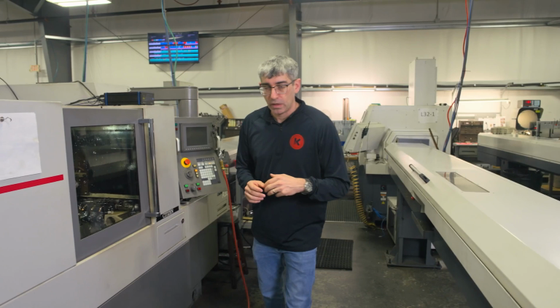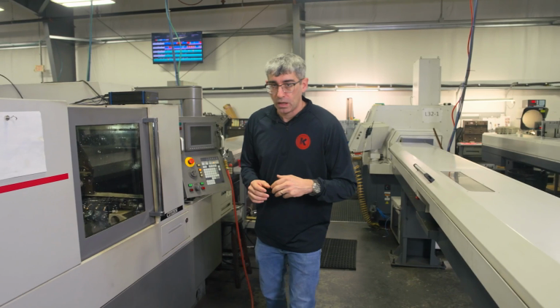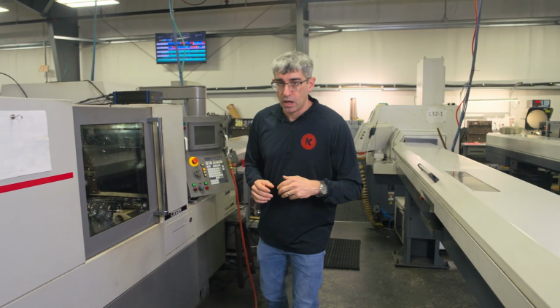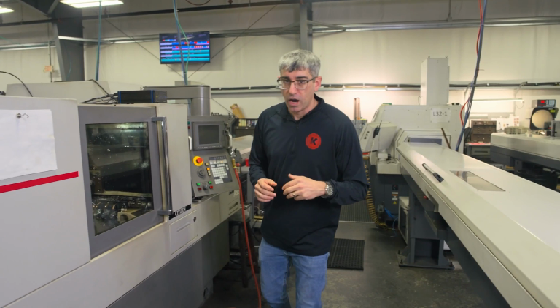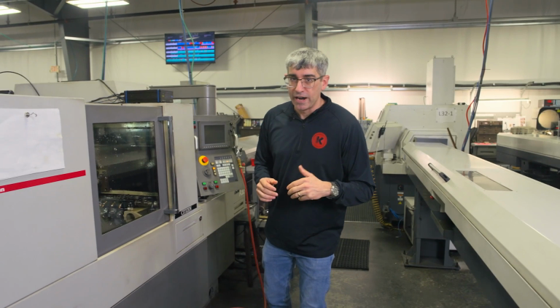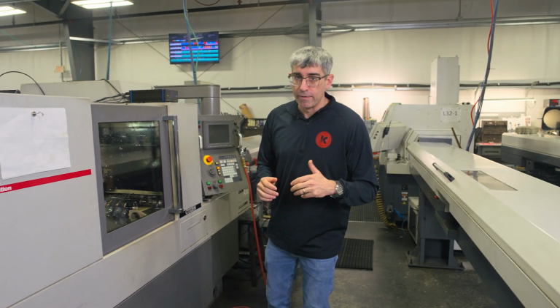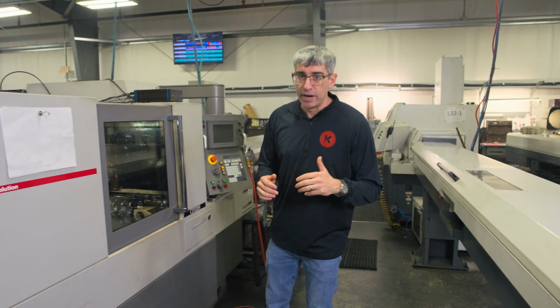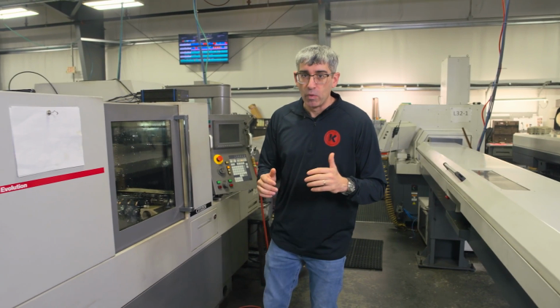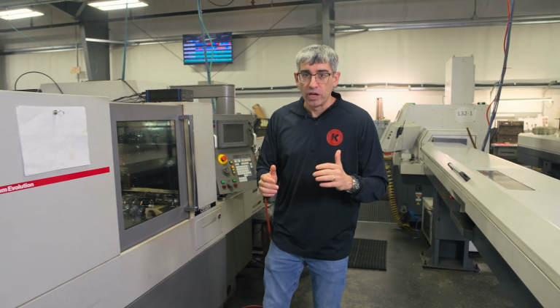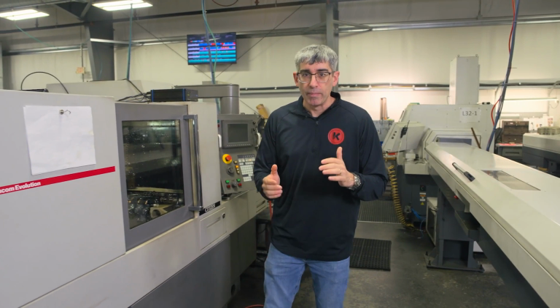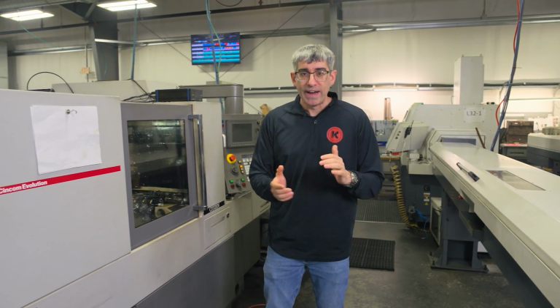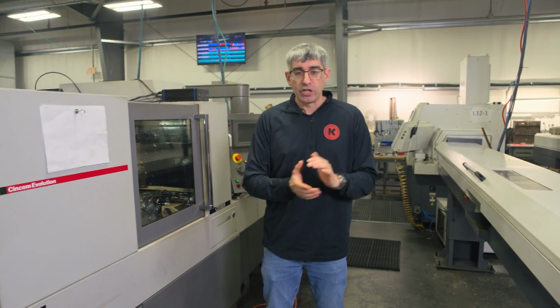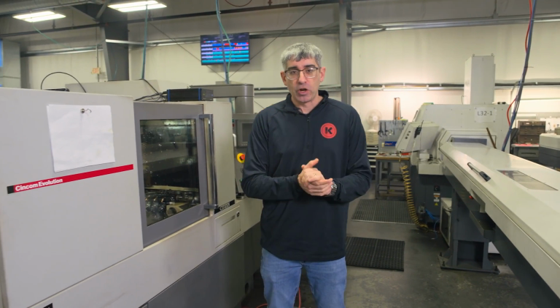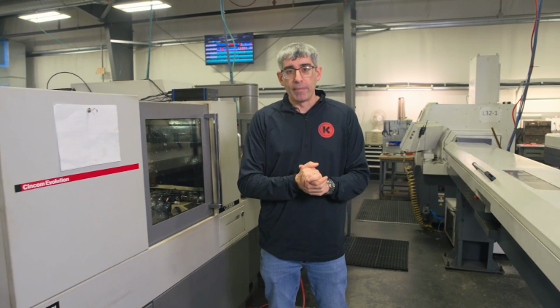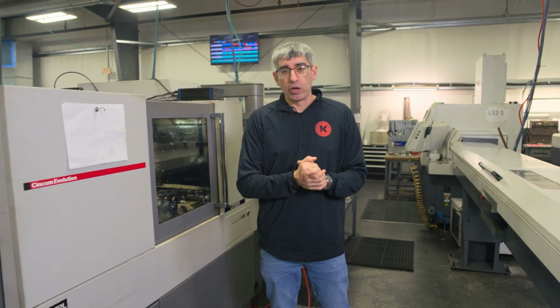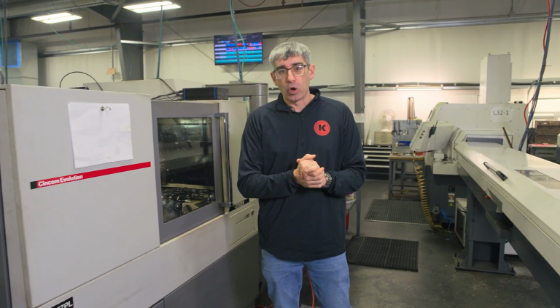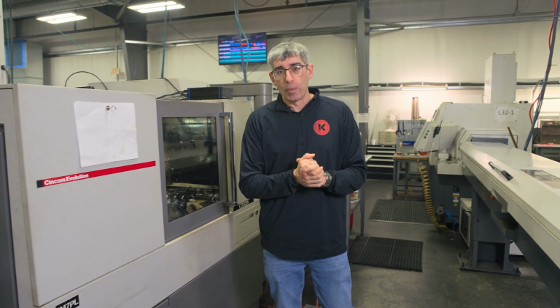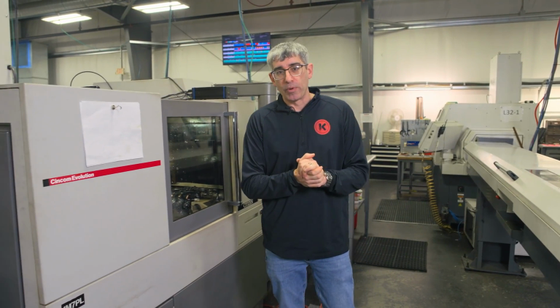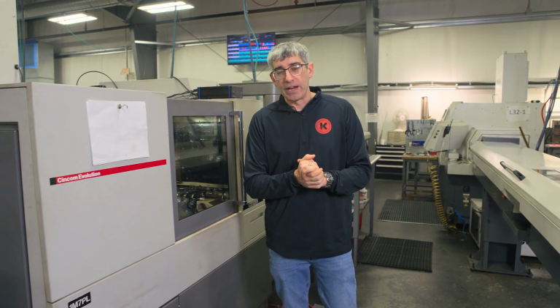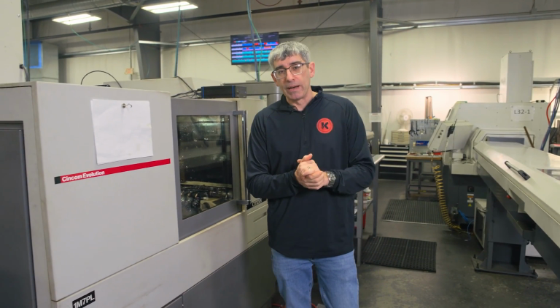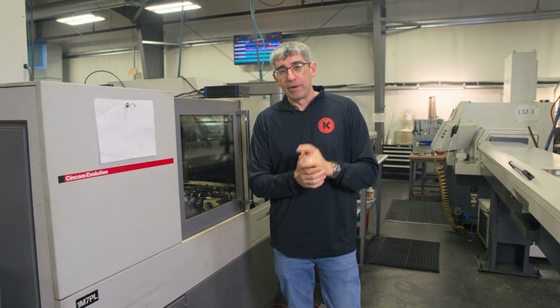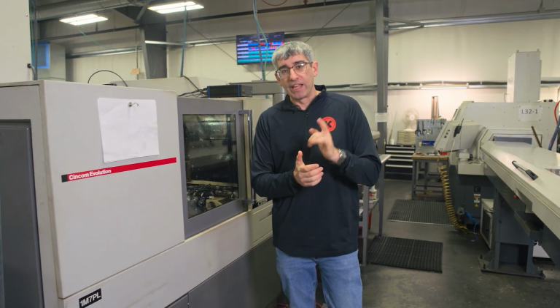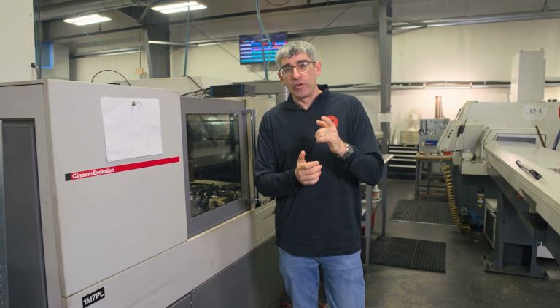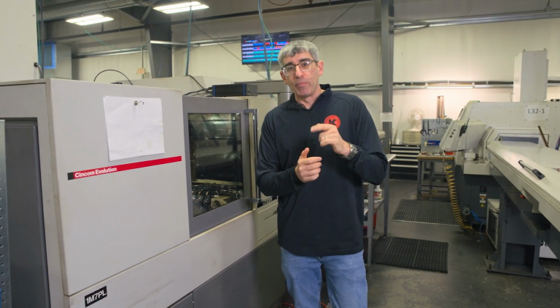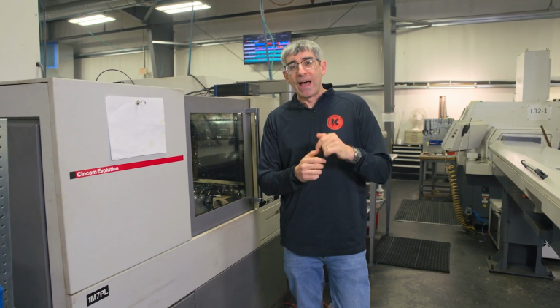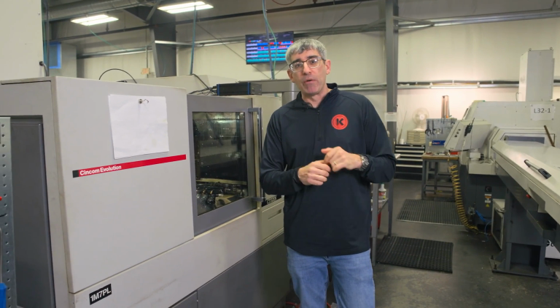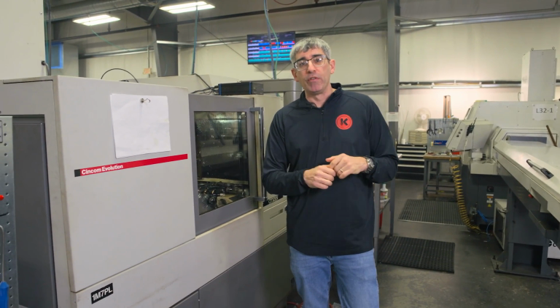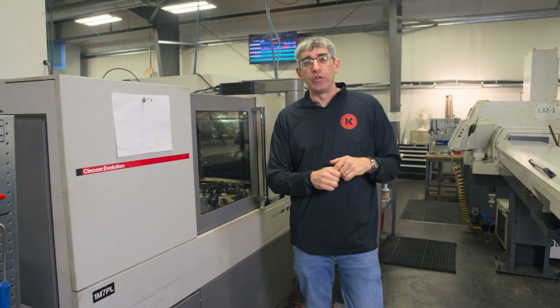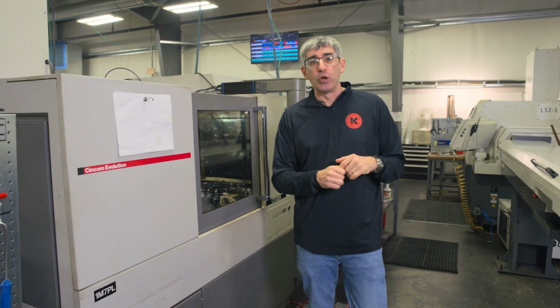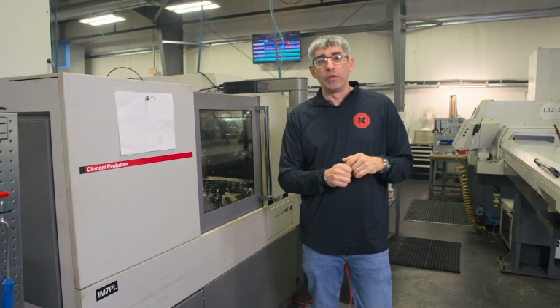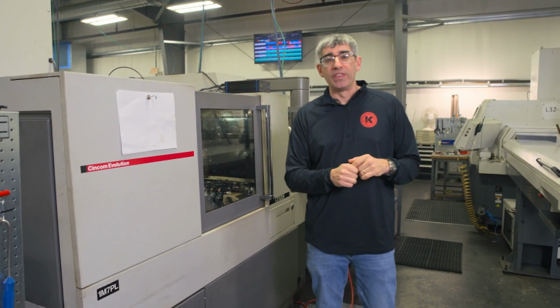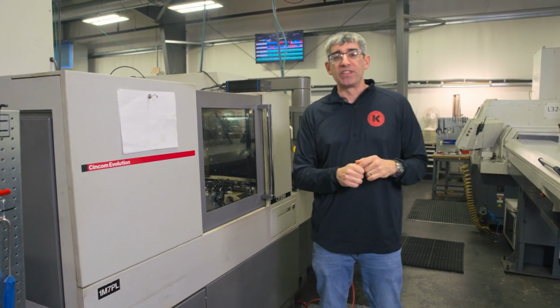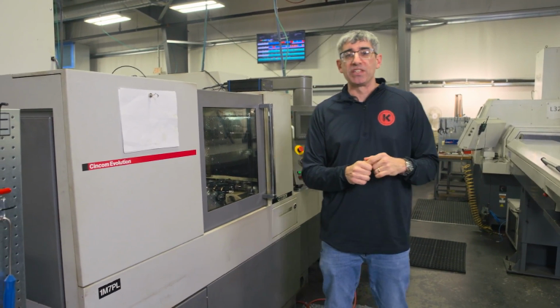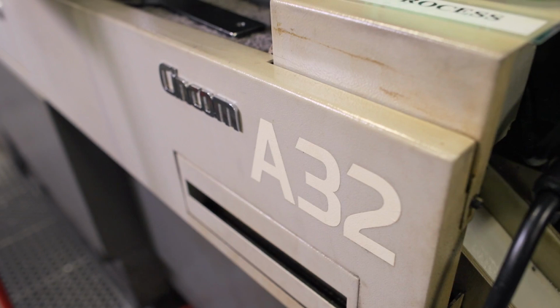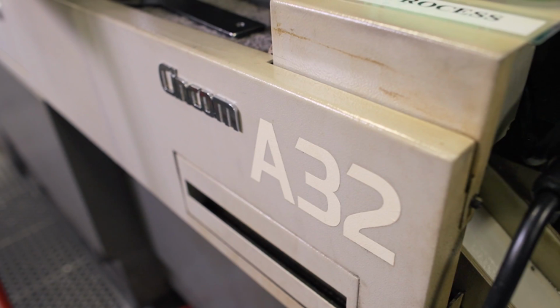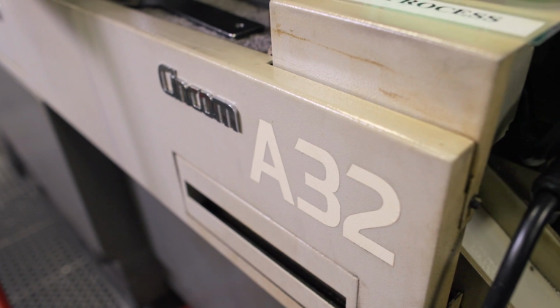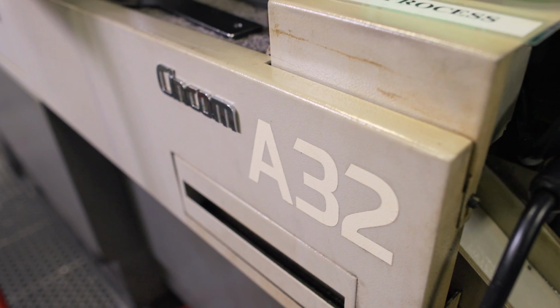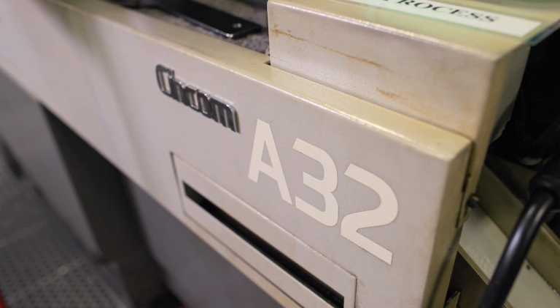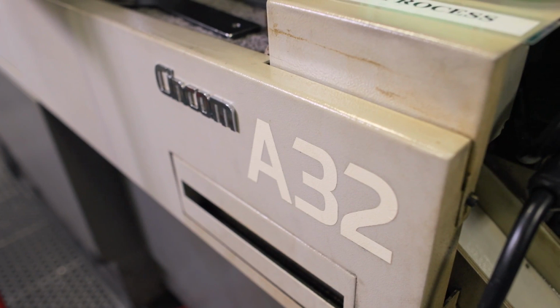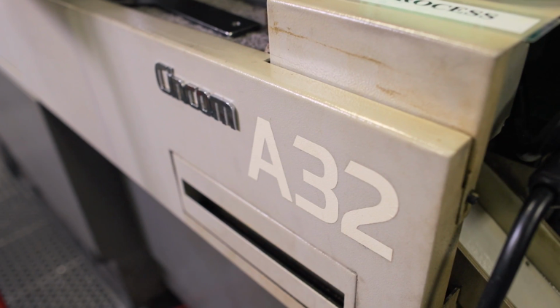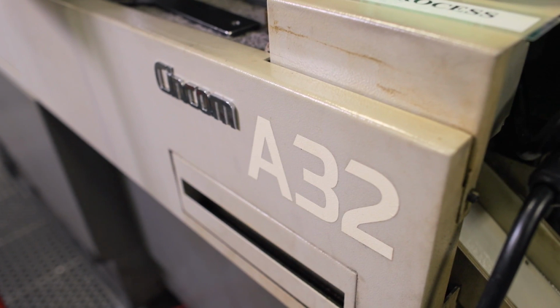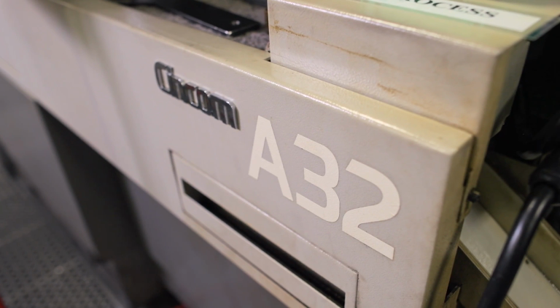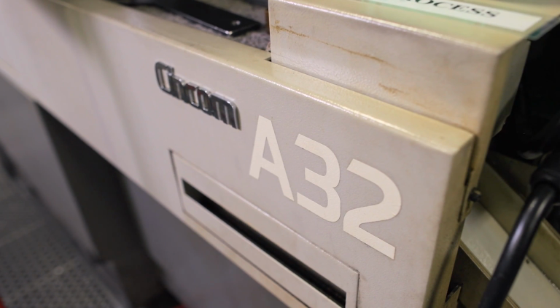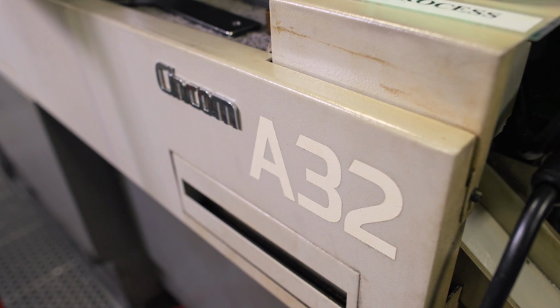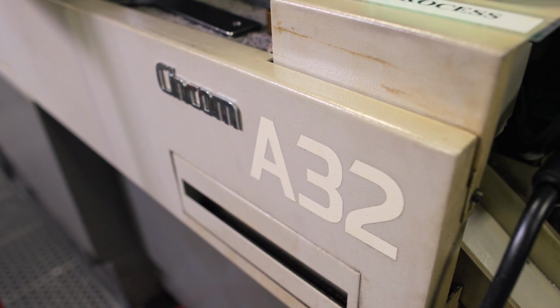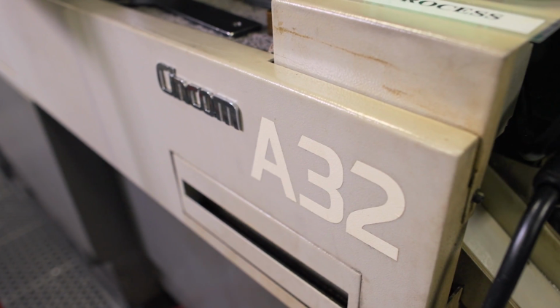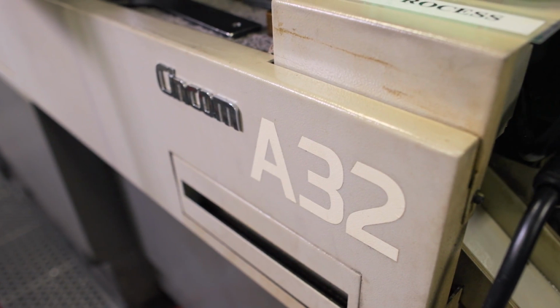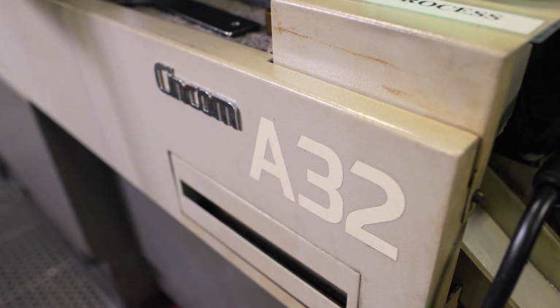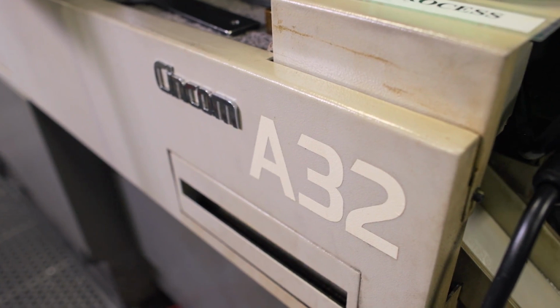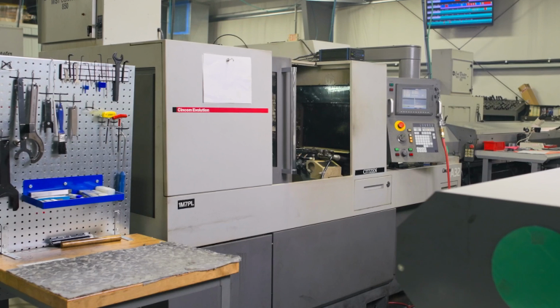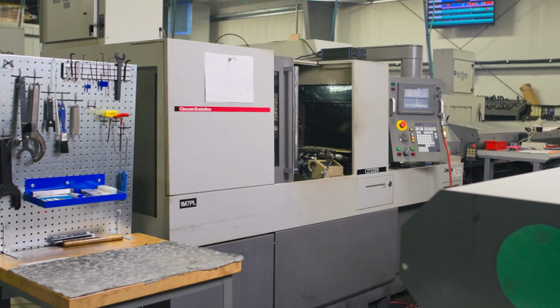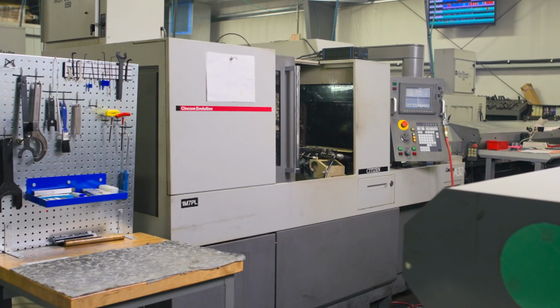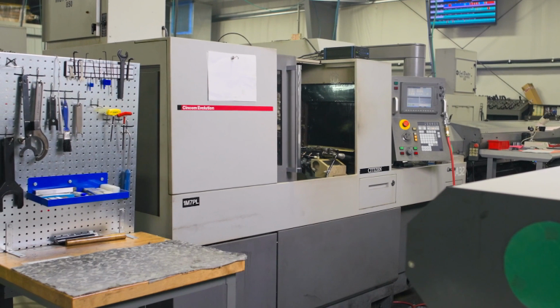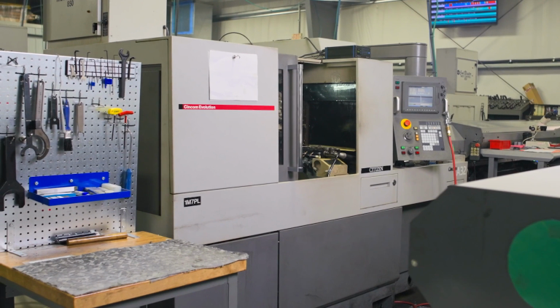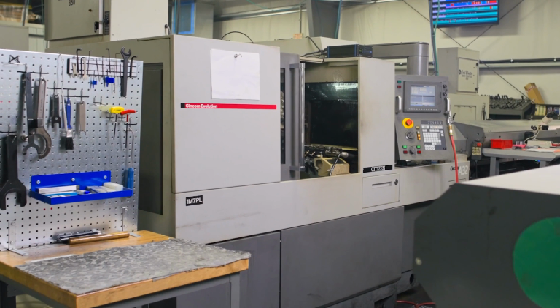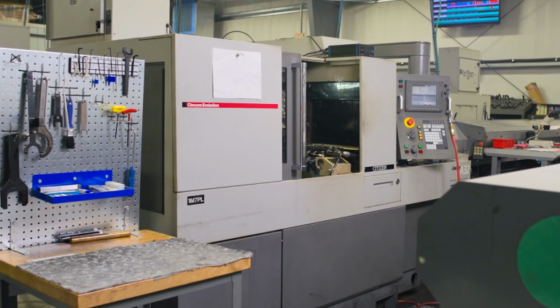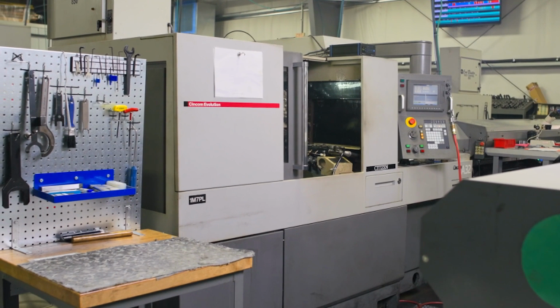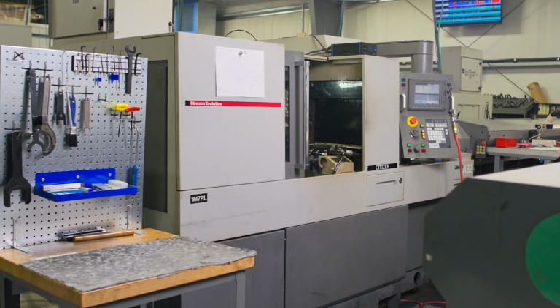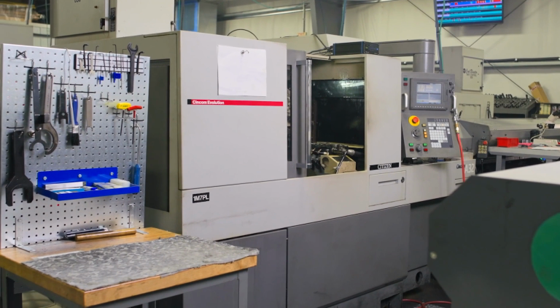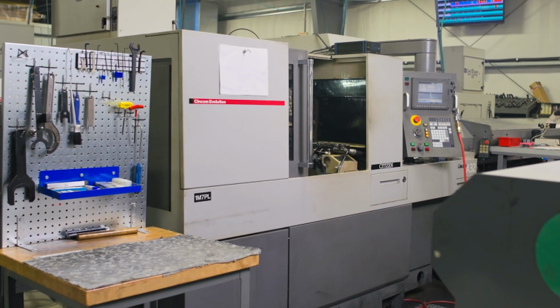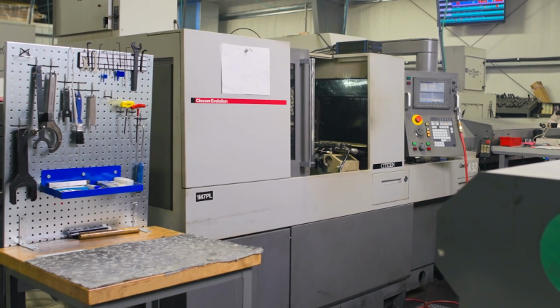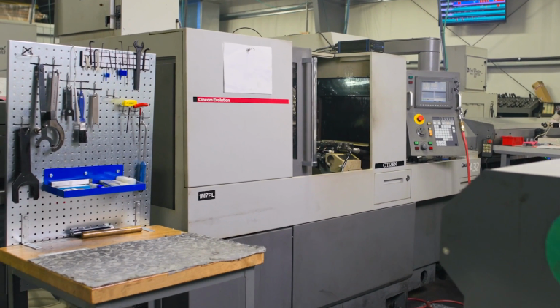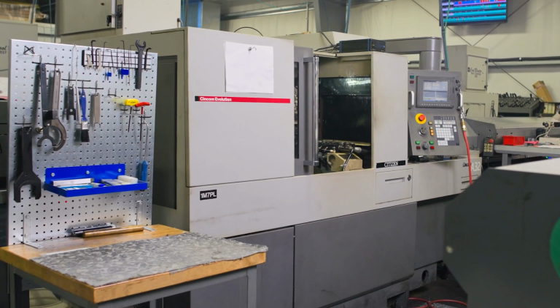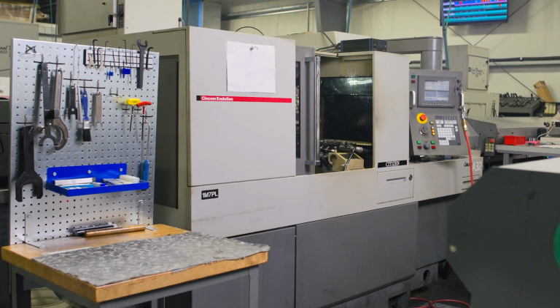All right everybody, welcome back to Kremen Incorporated. I'm going to give you my review of the Citizens A32 Type 7. Let's check it out.